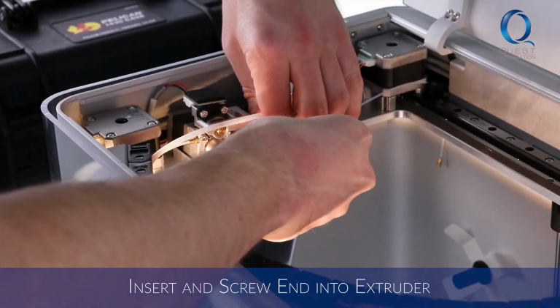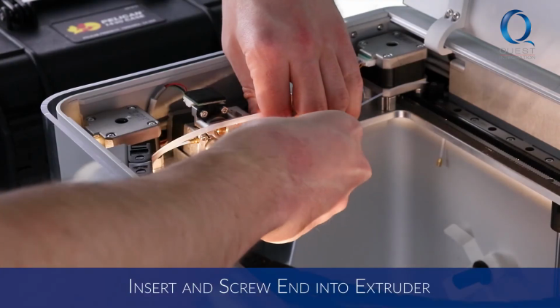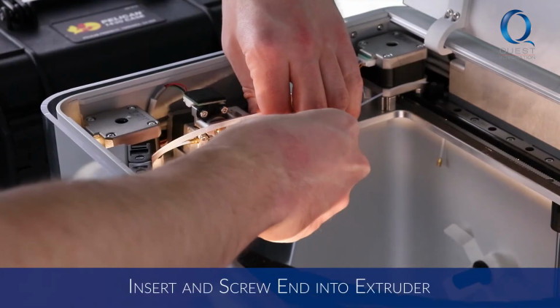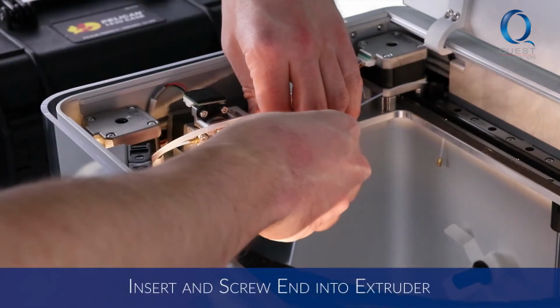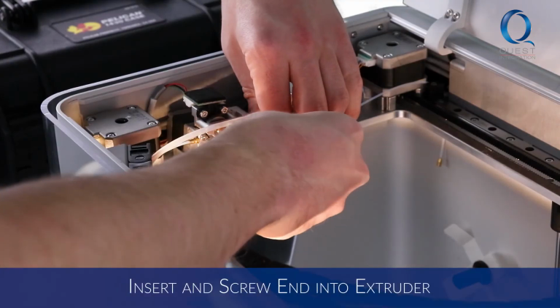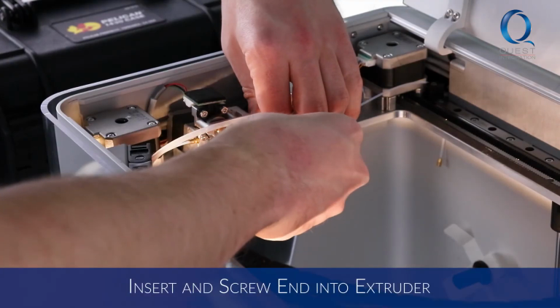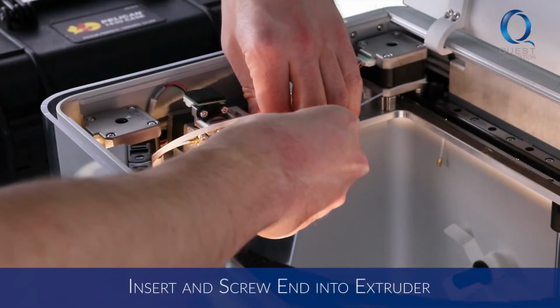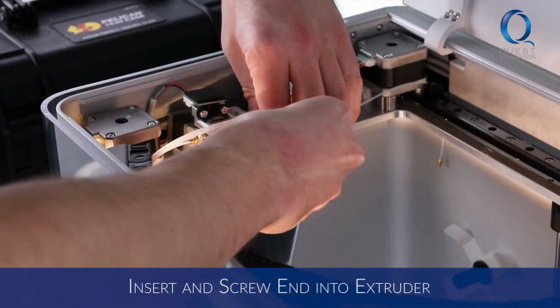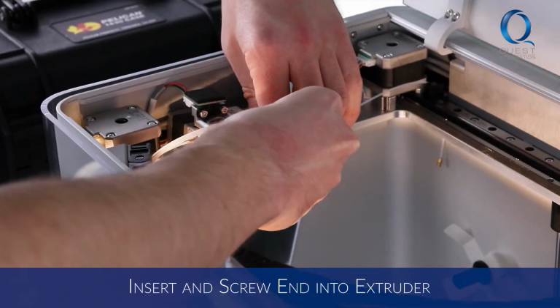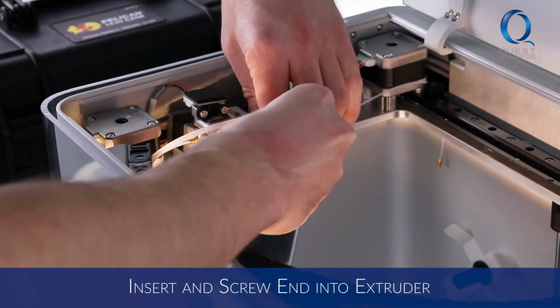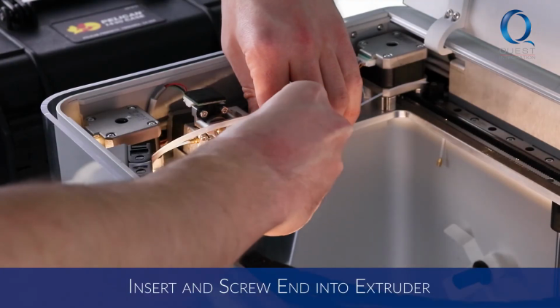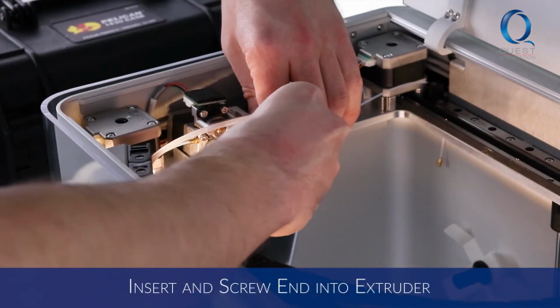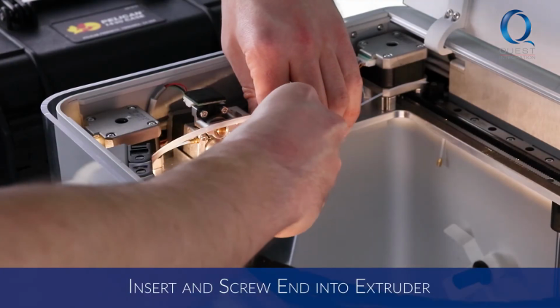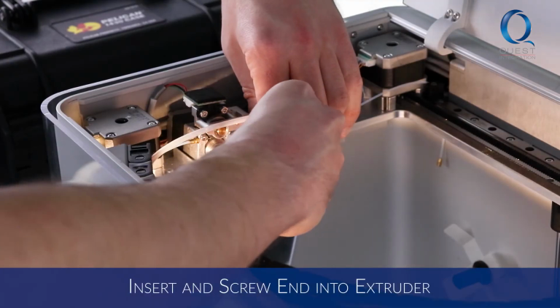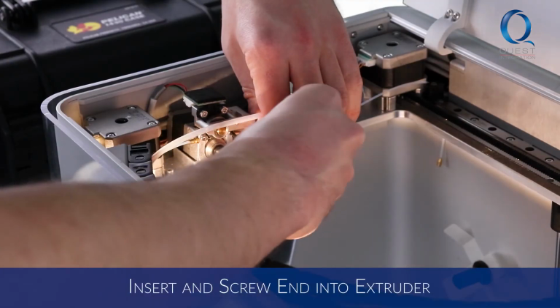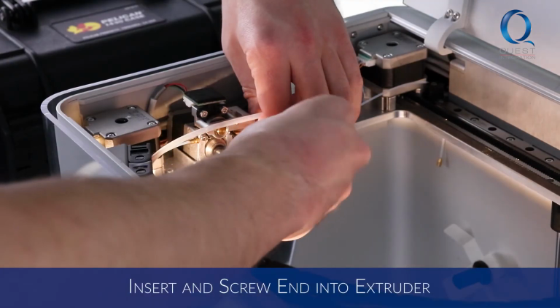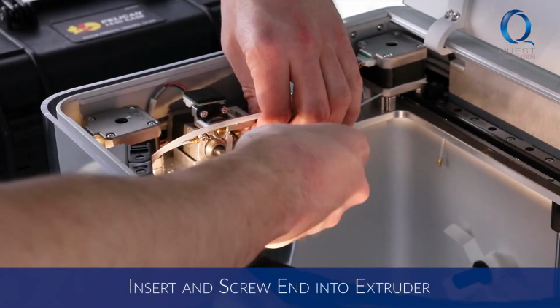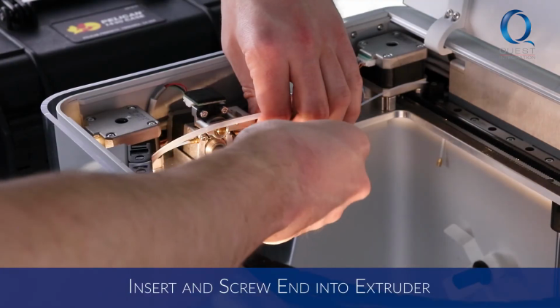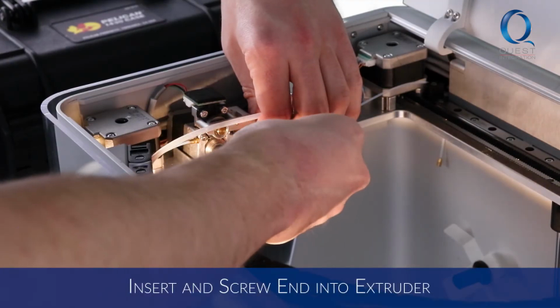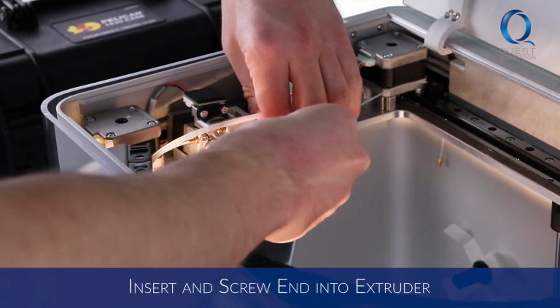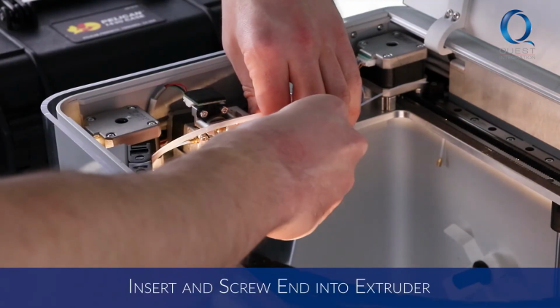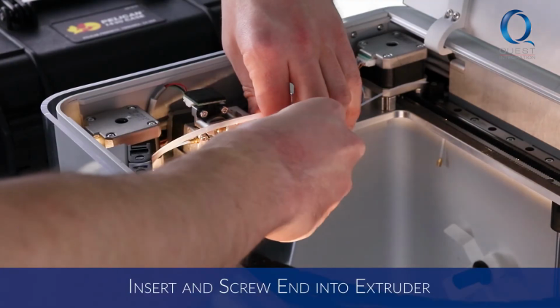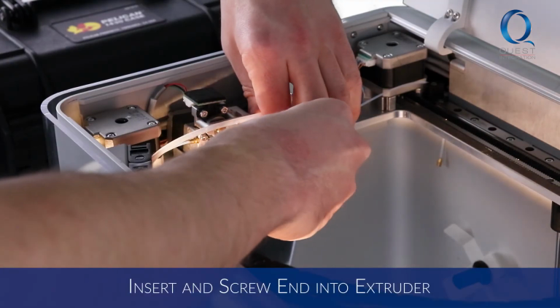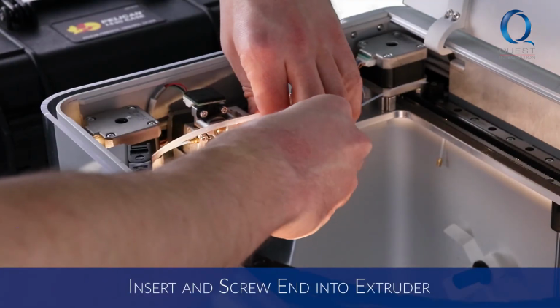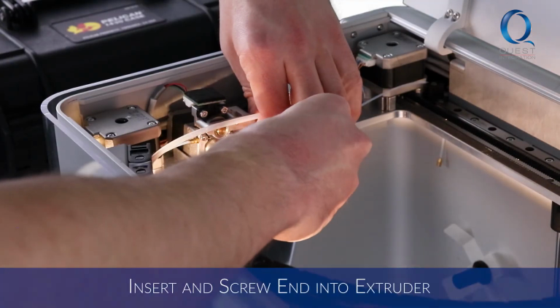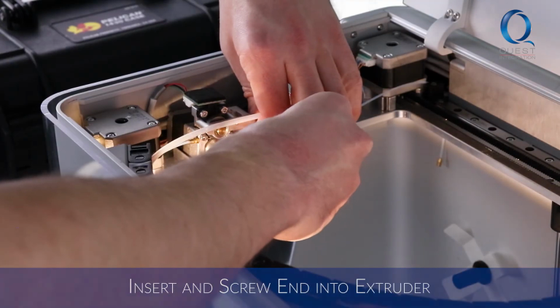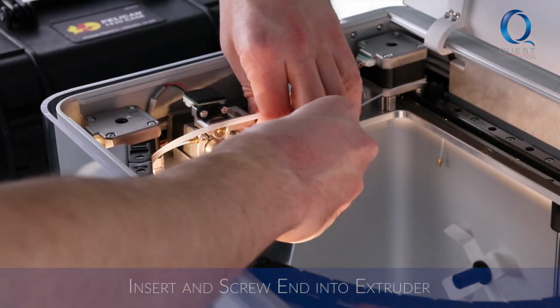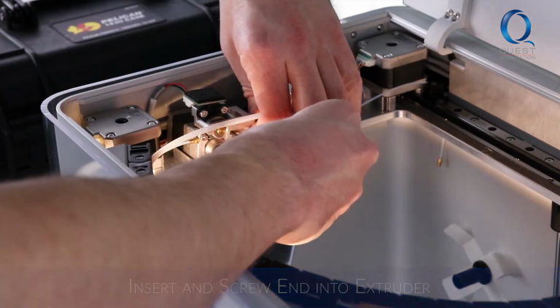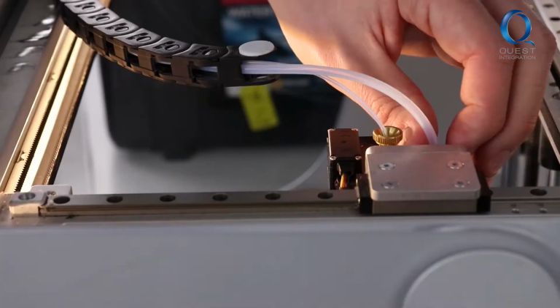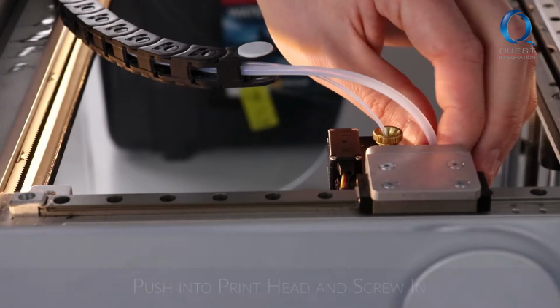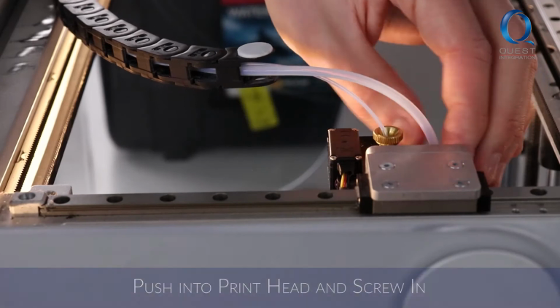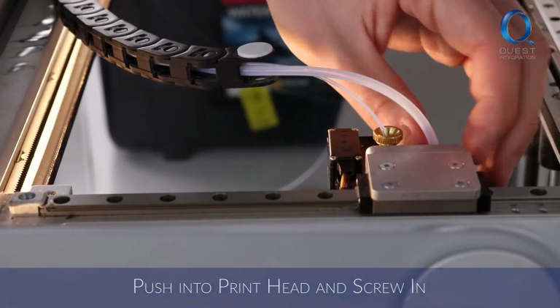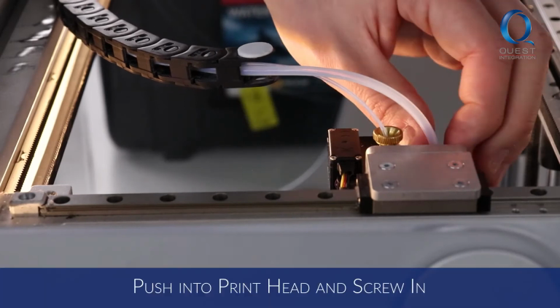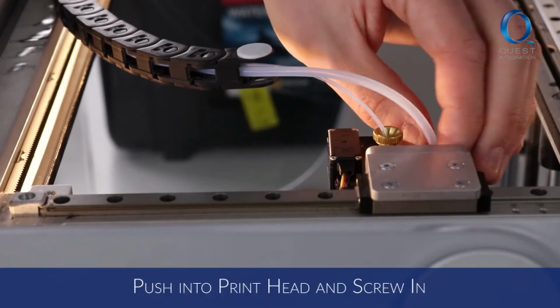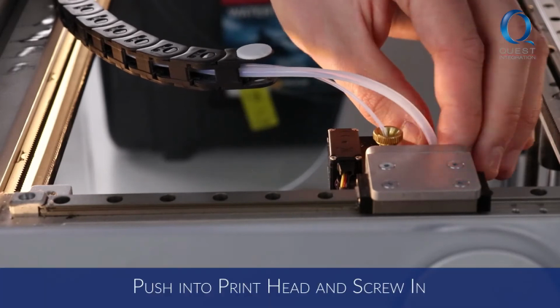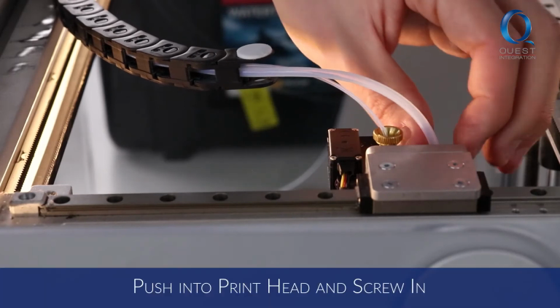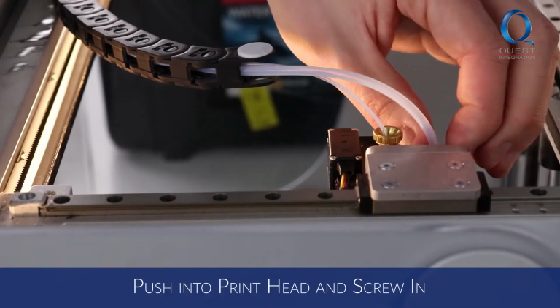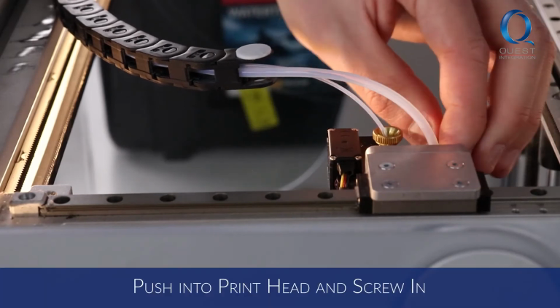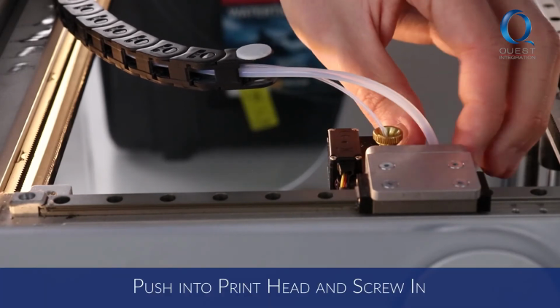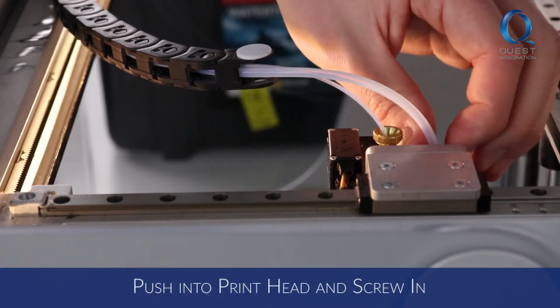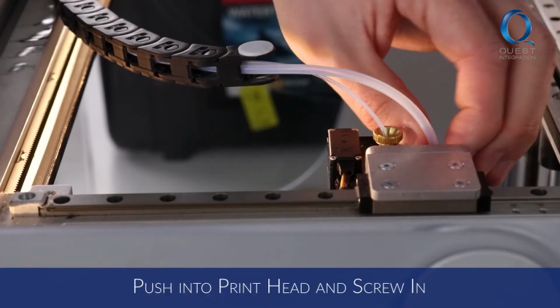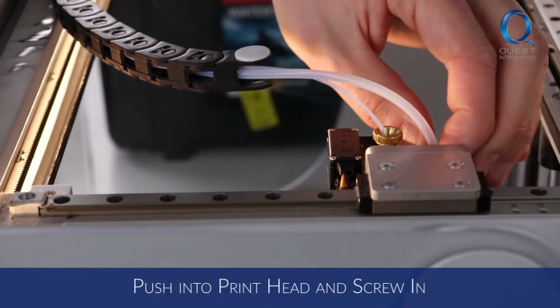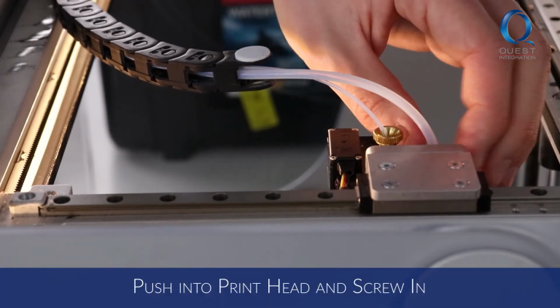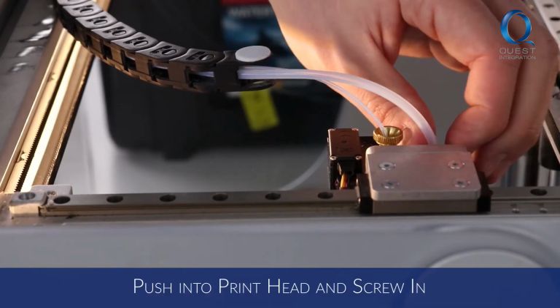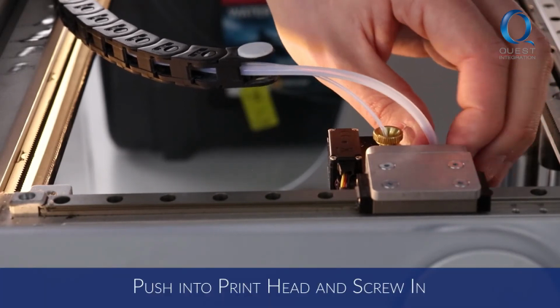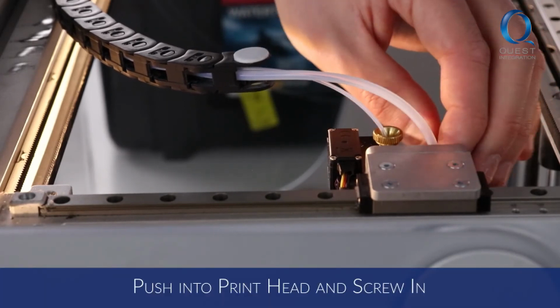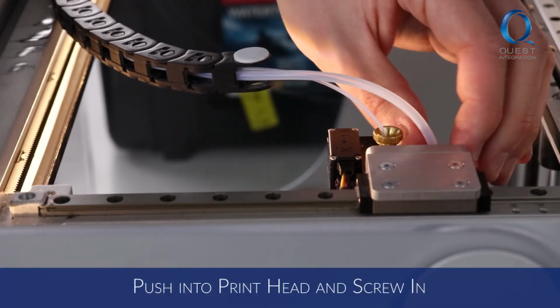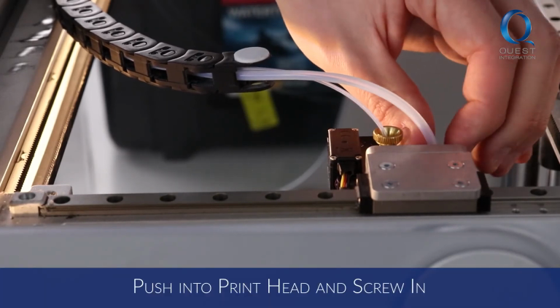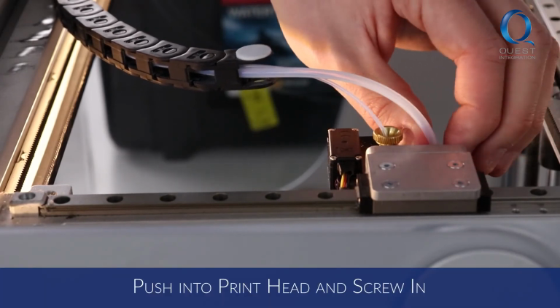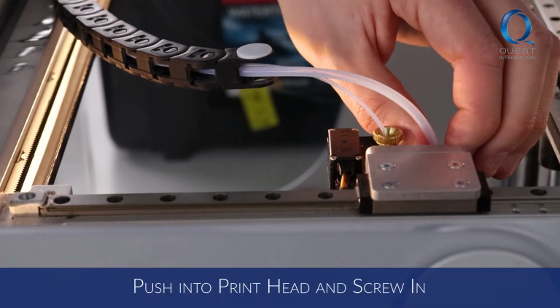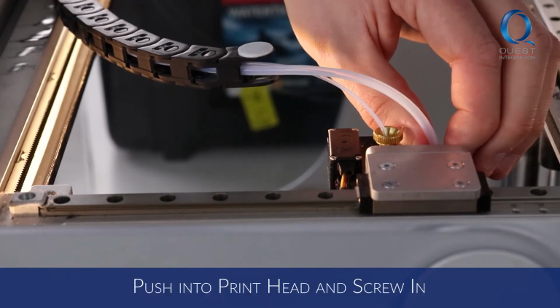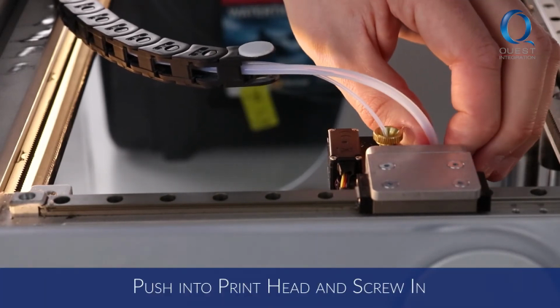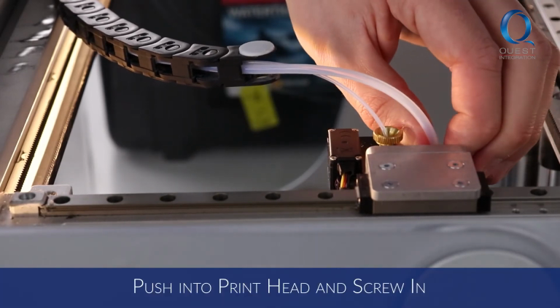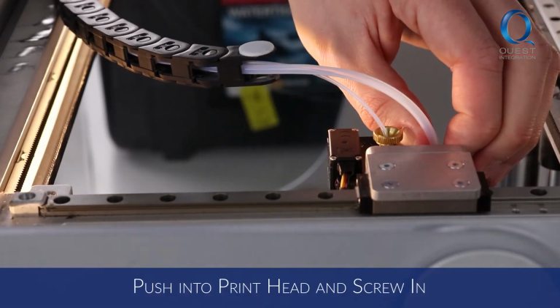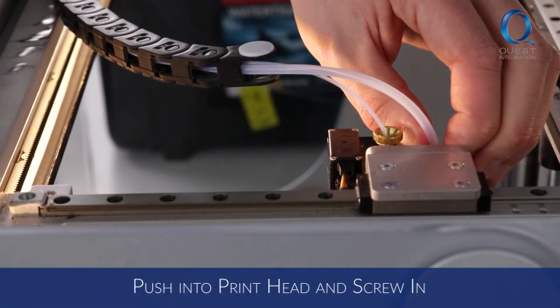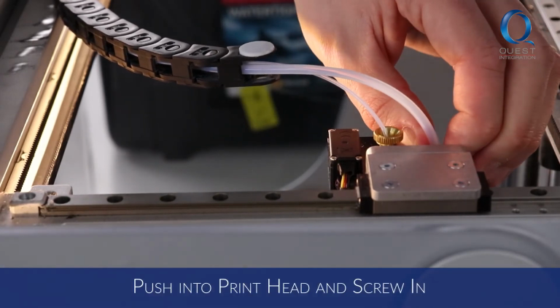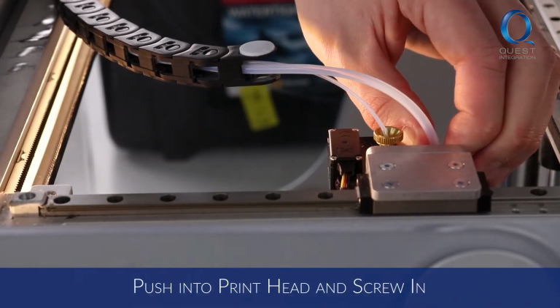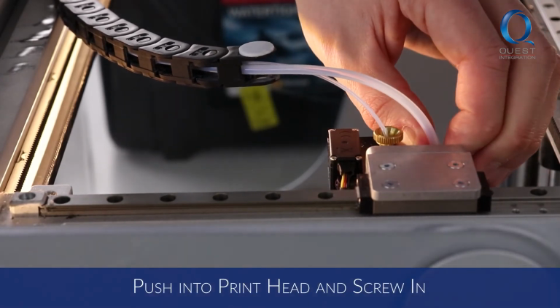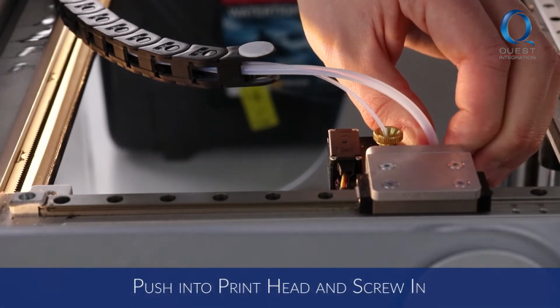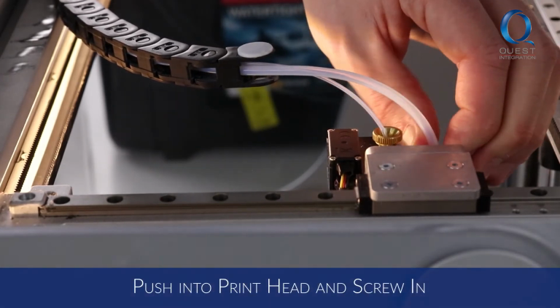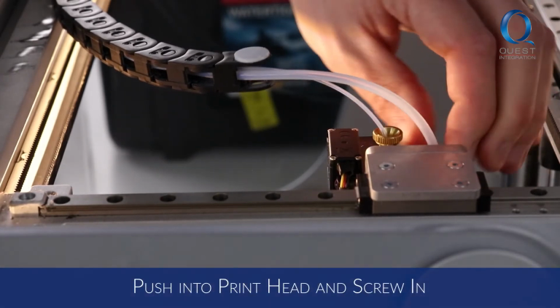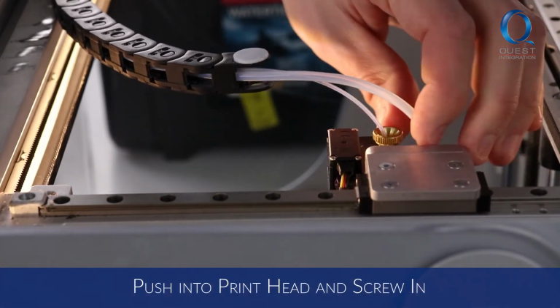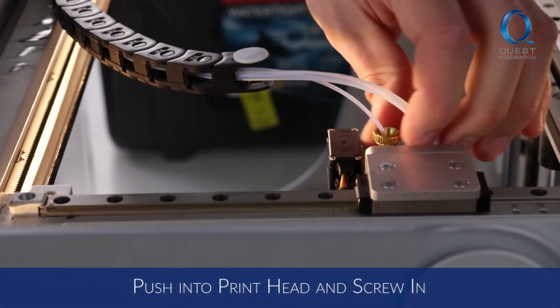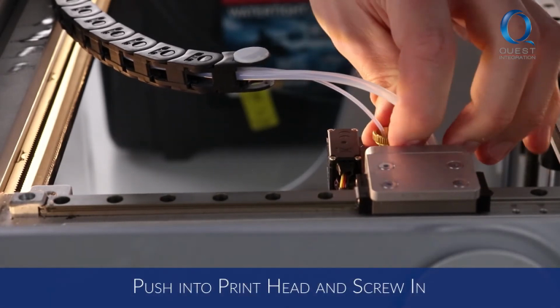Insert and screw the end into the extruder. Then carefully push the tube into the print head and hand screw it in.